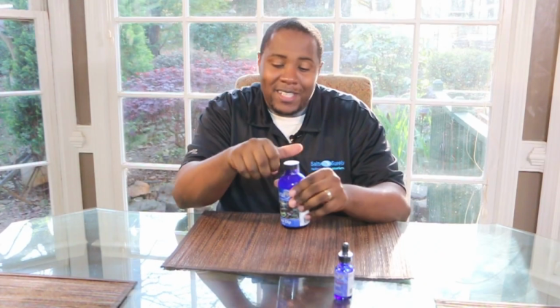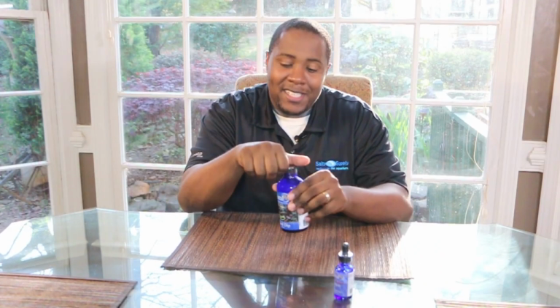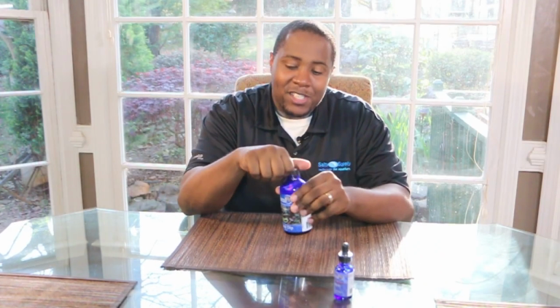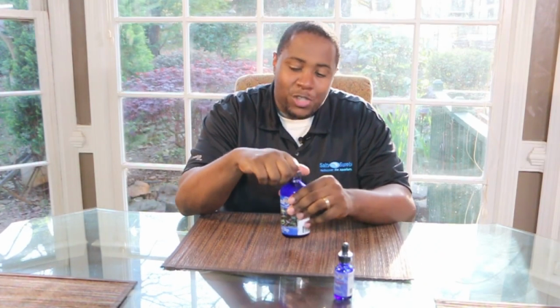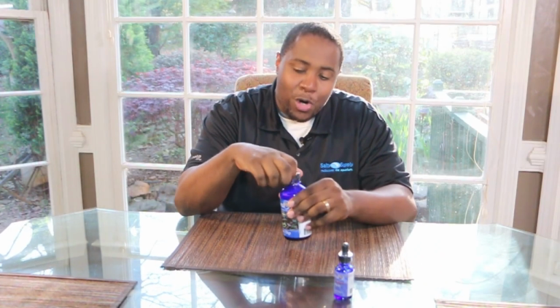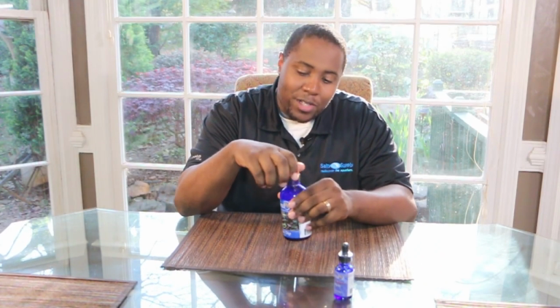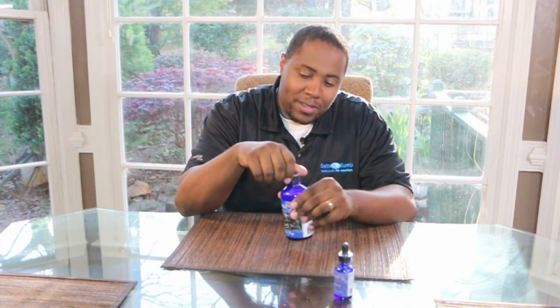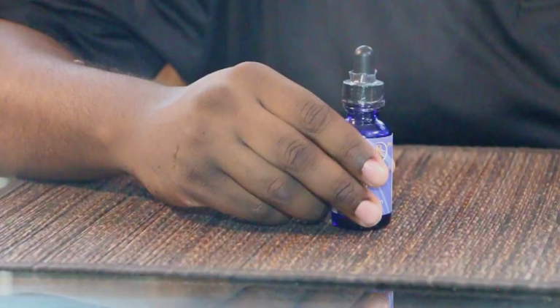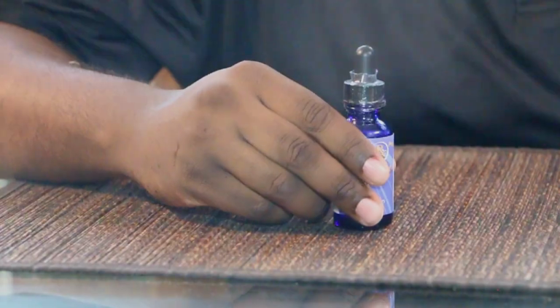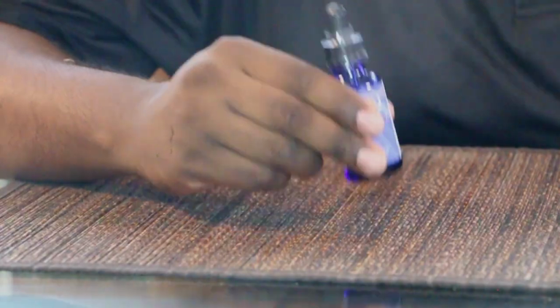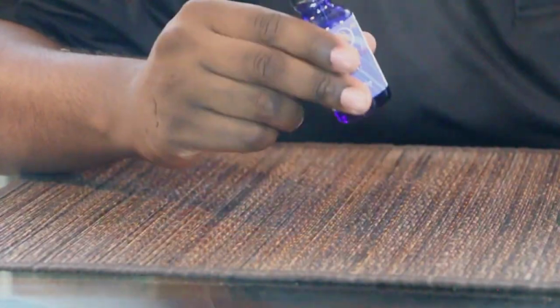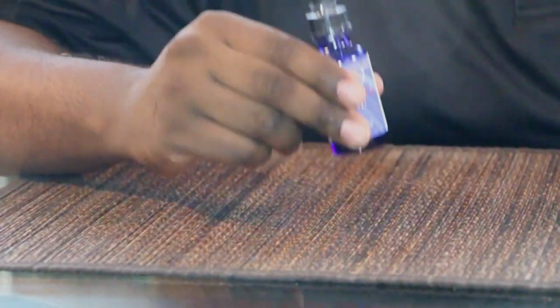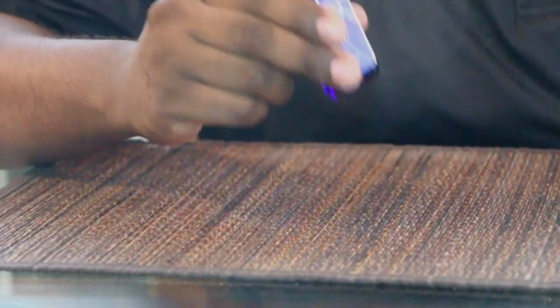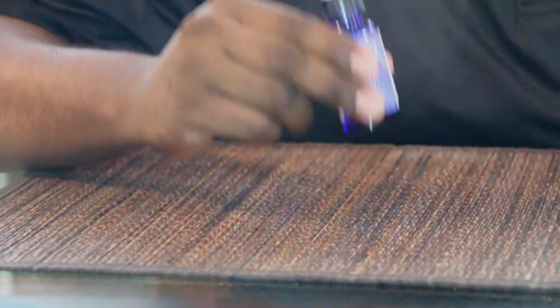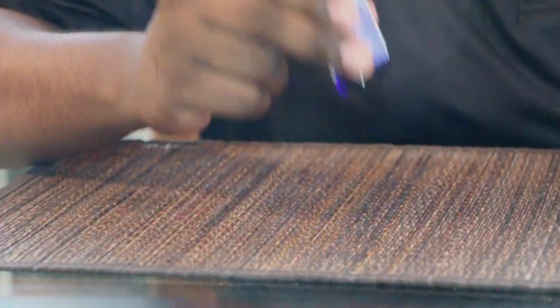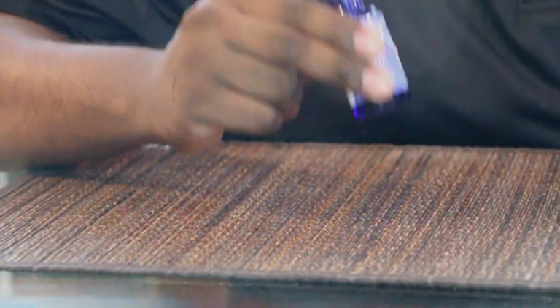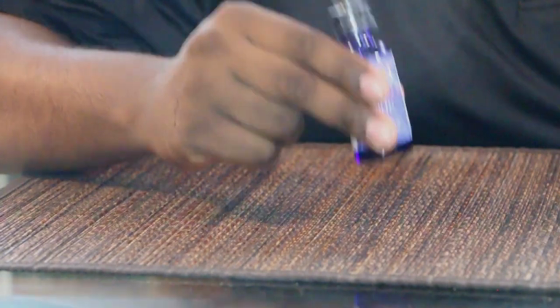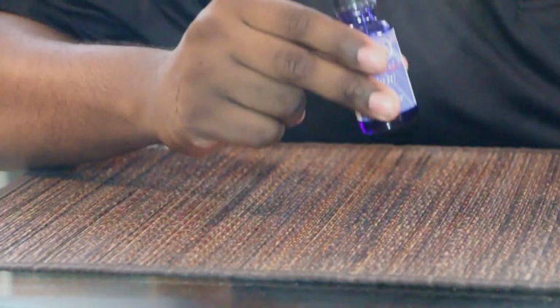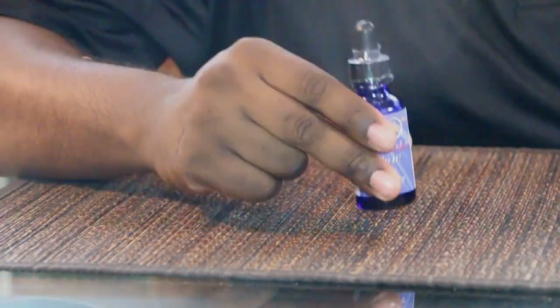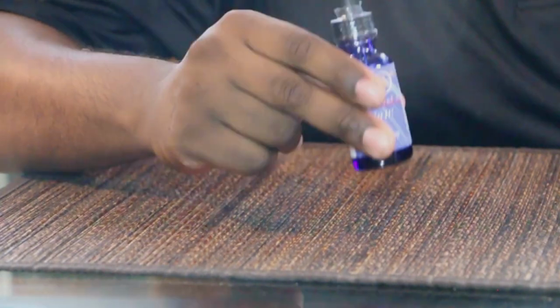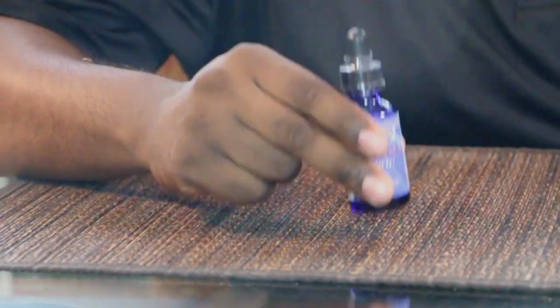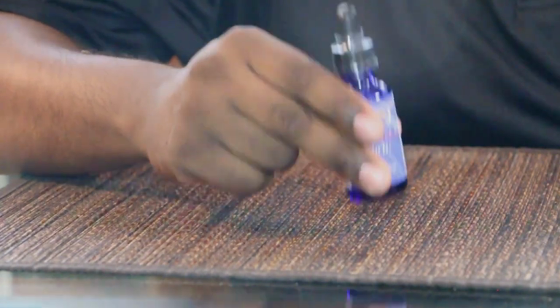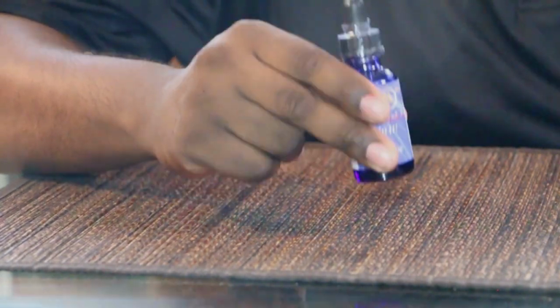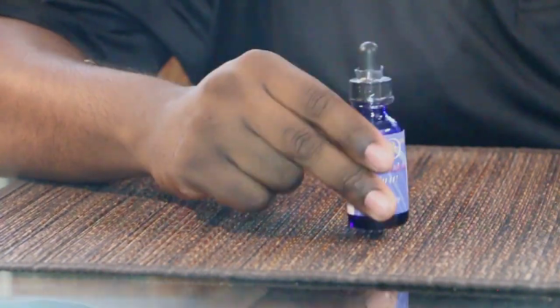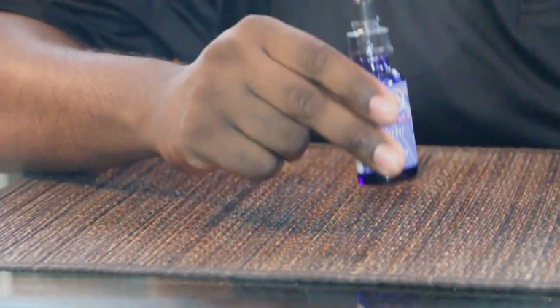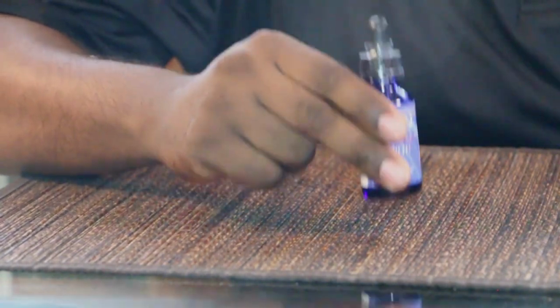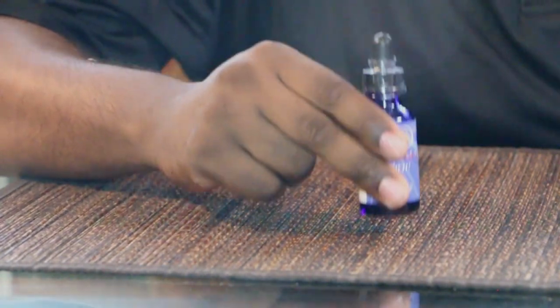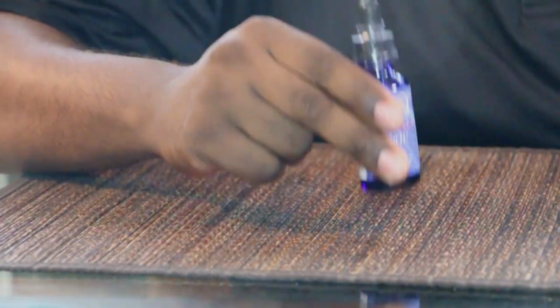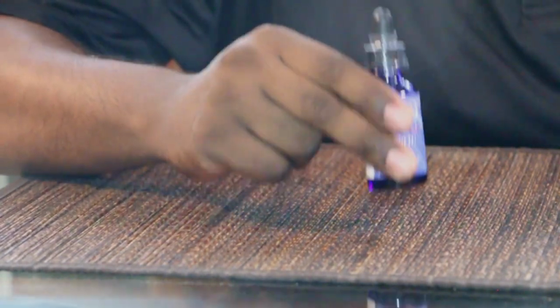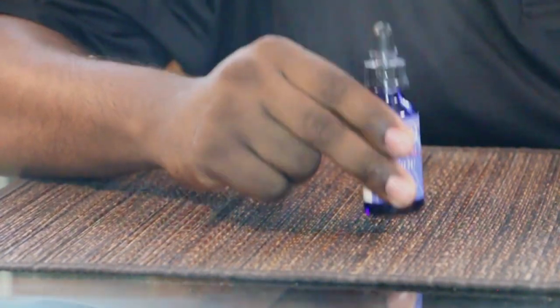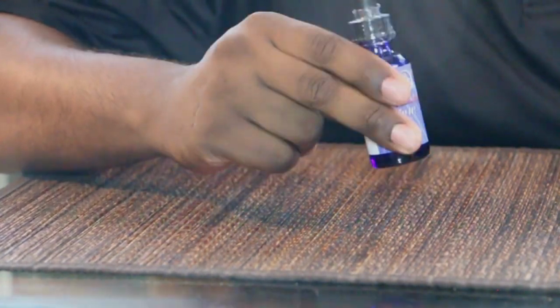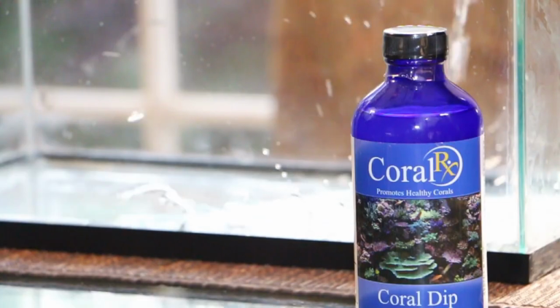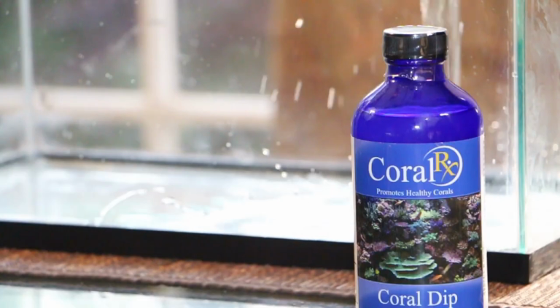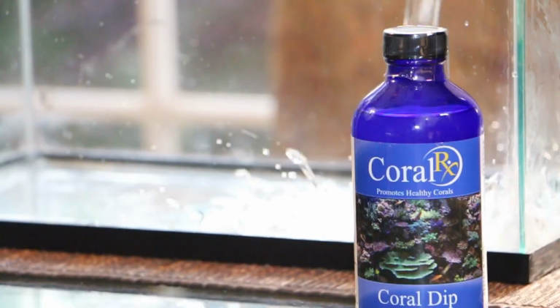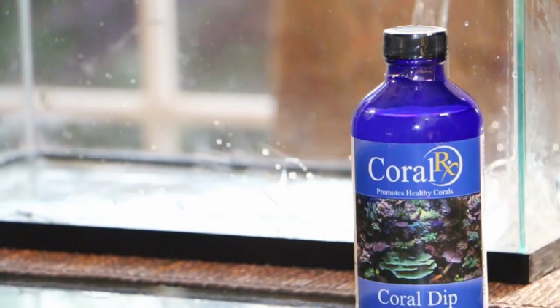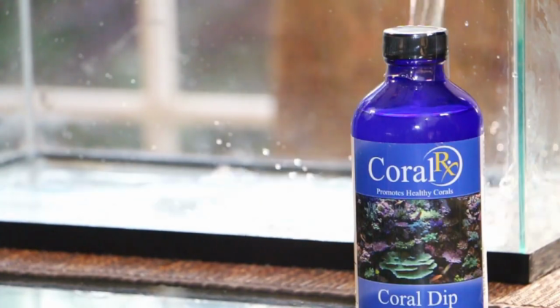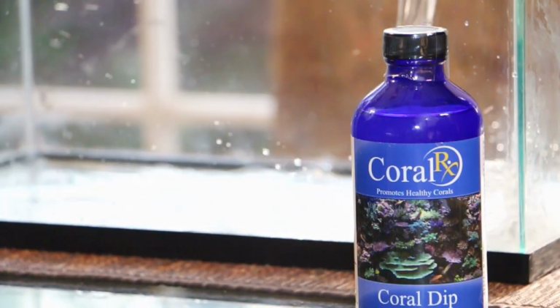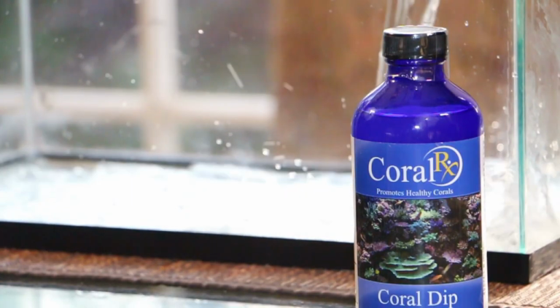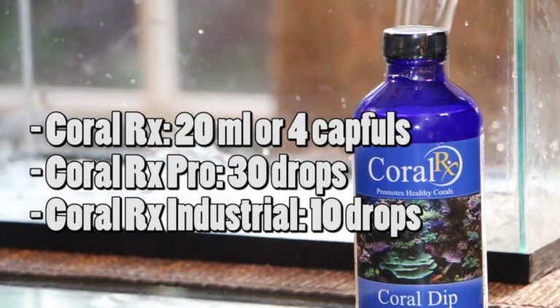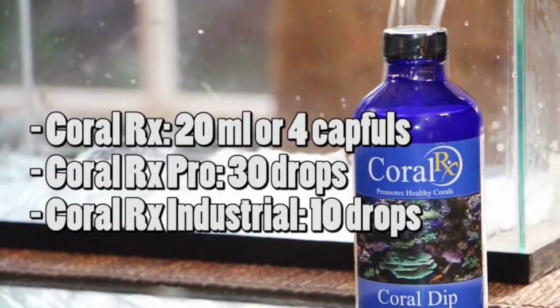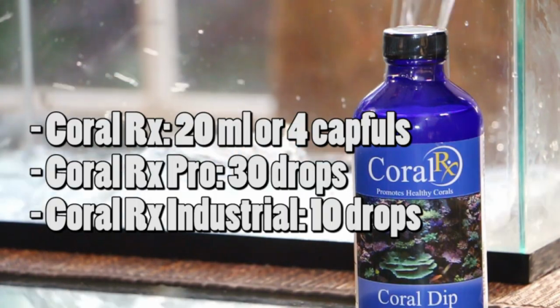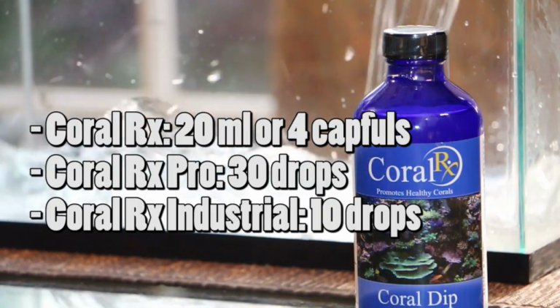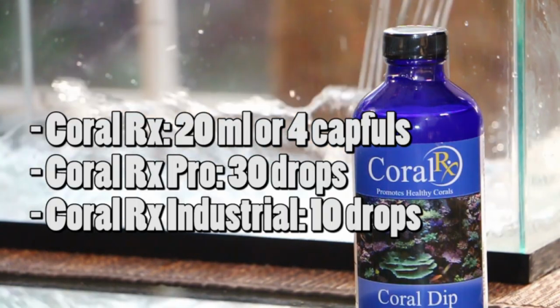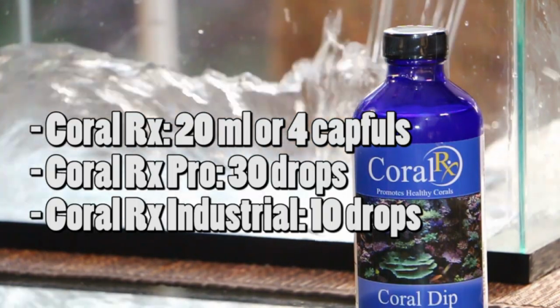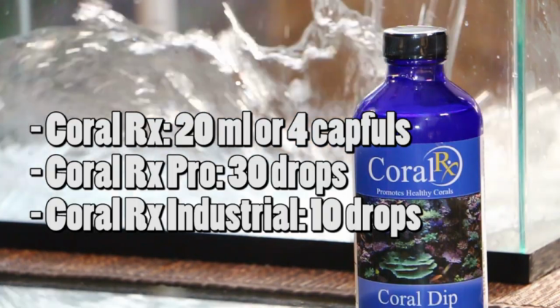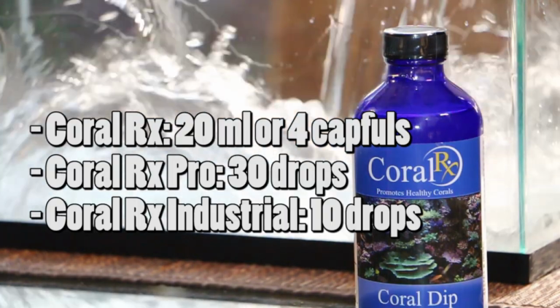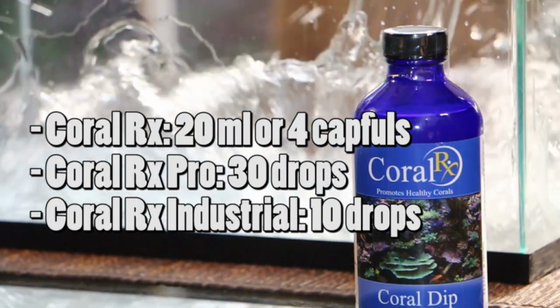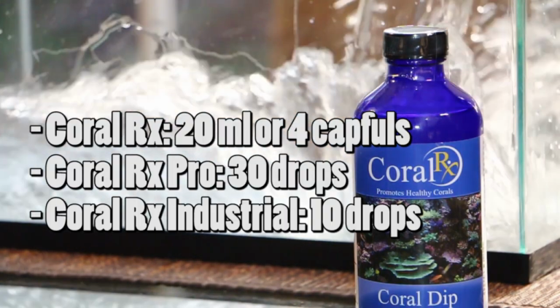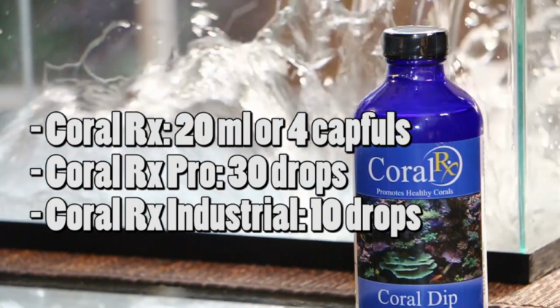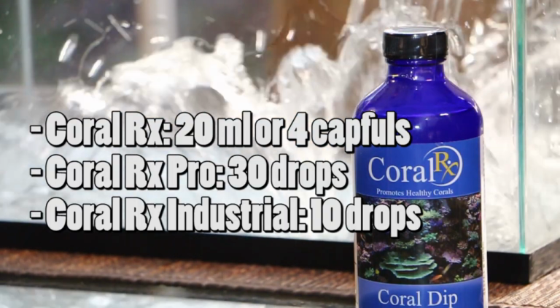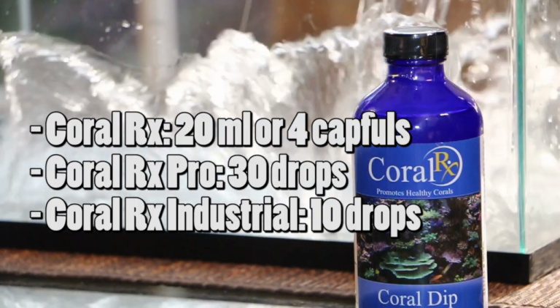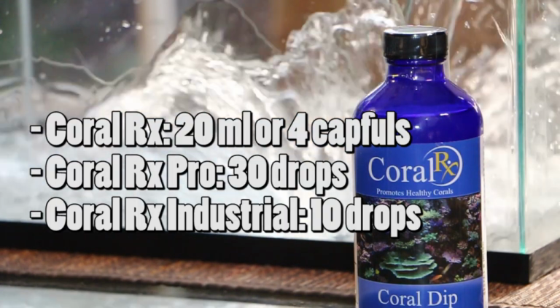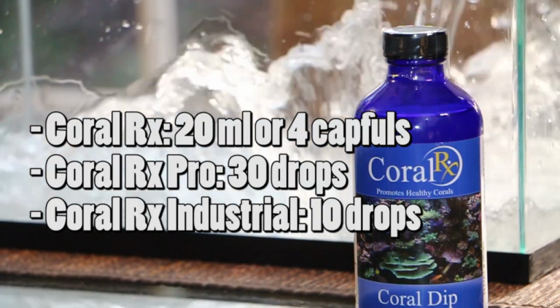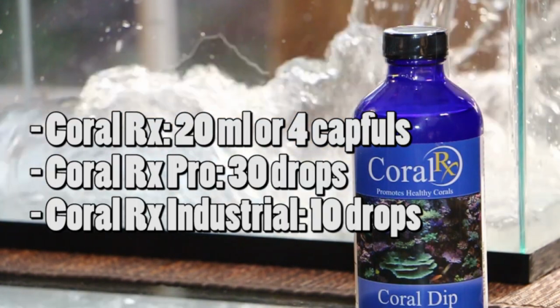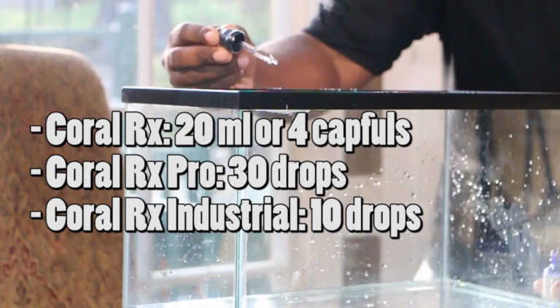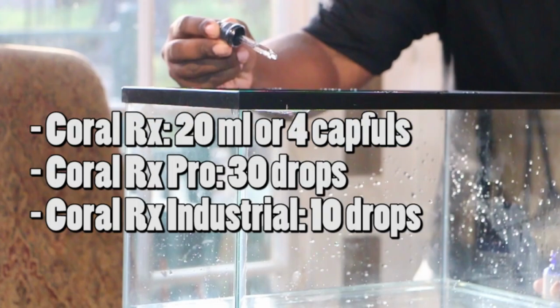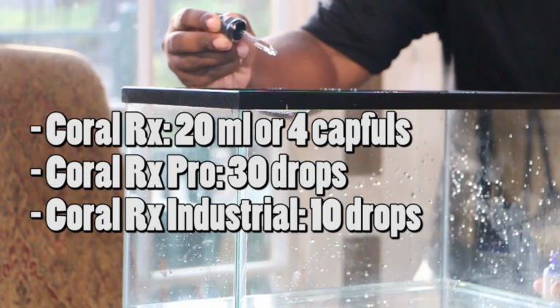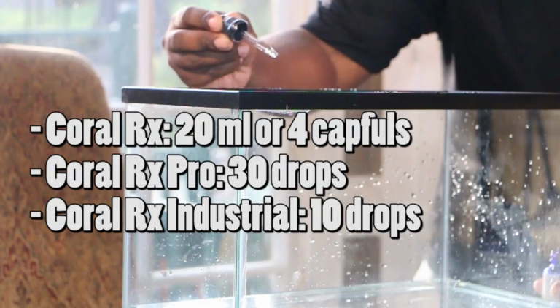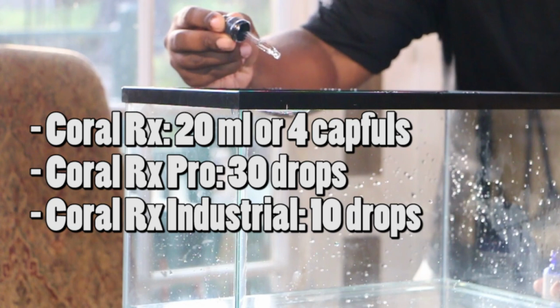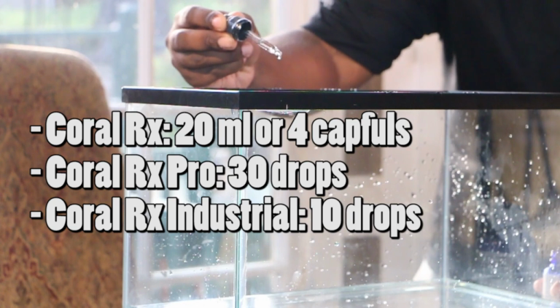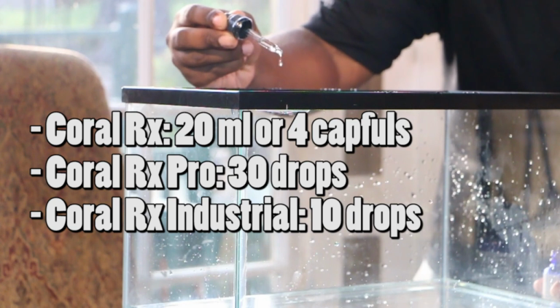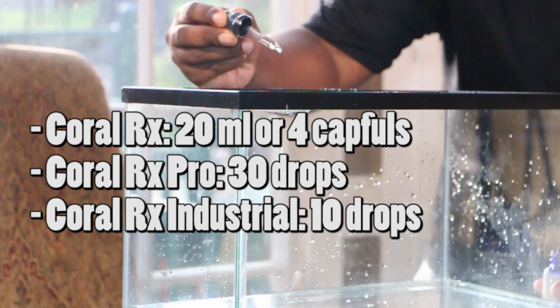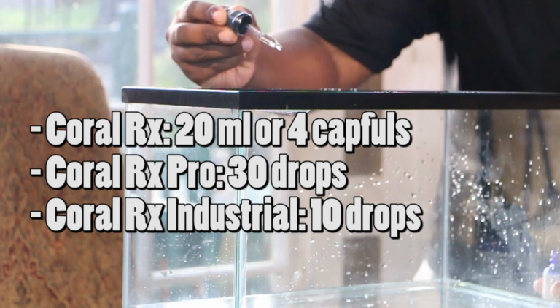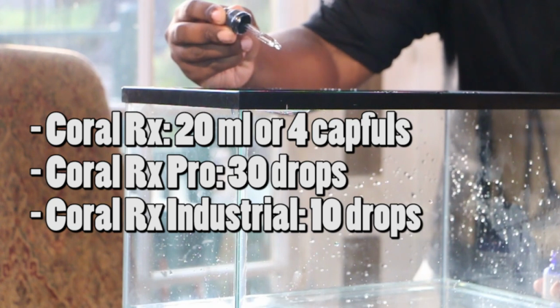Let's get started. First, you'll want to shake your bottle of CoralRx. Here's the dosage per gallon of water. Be sure to mix well.